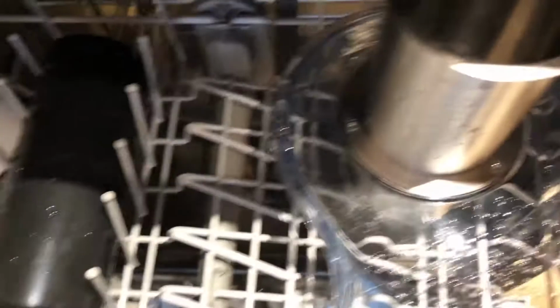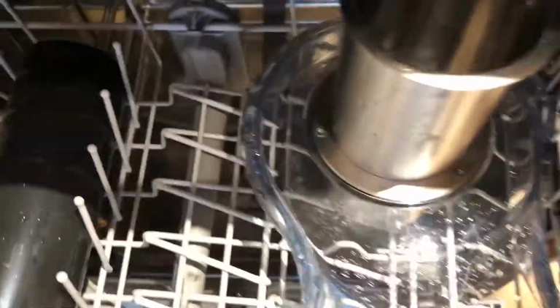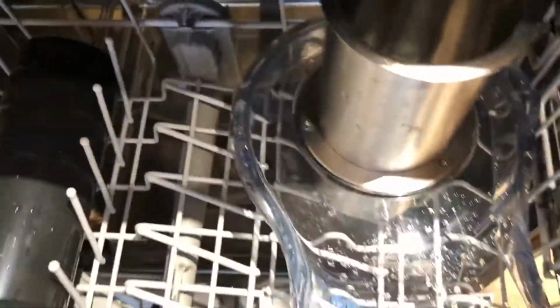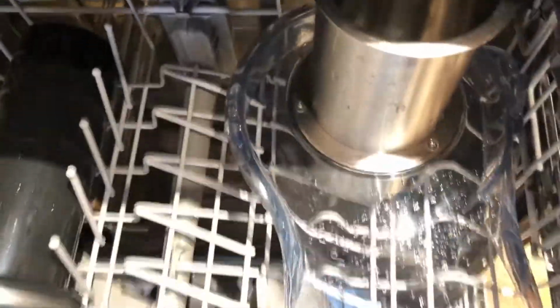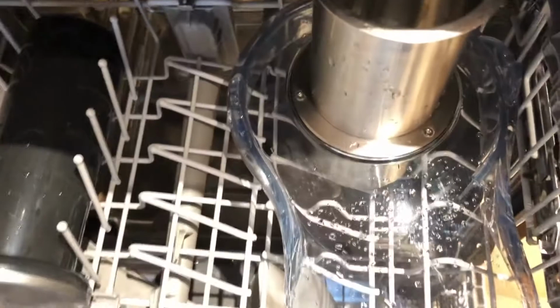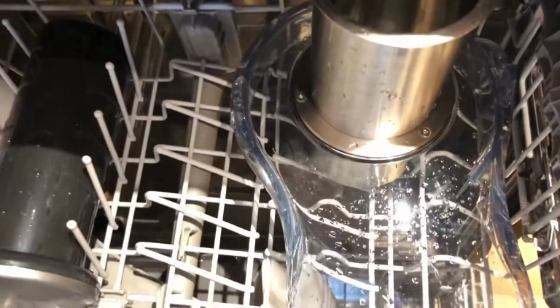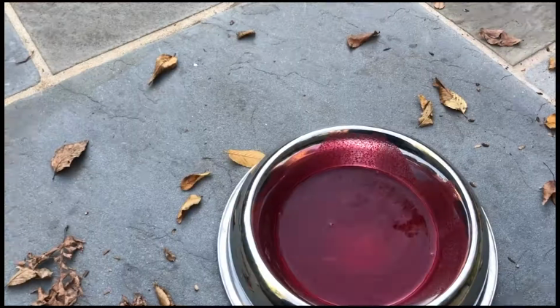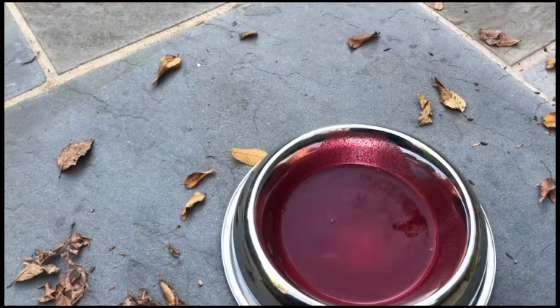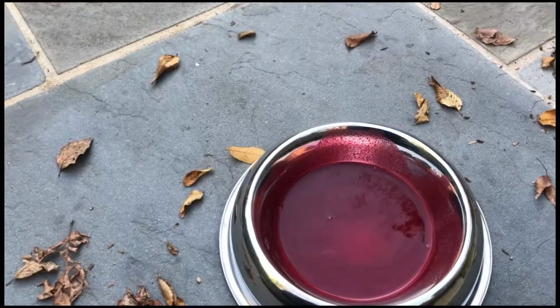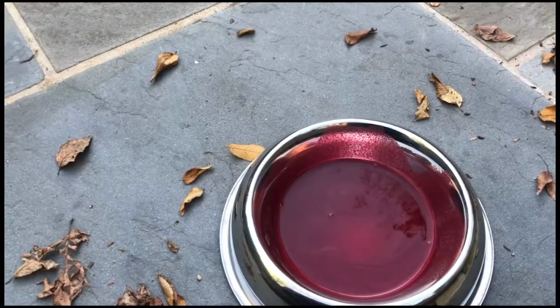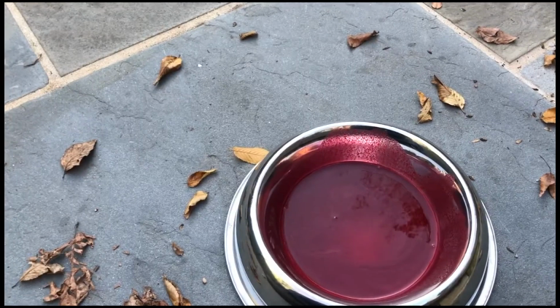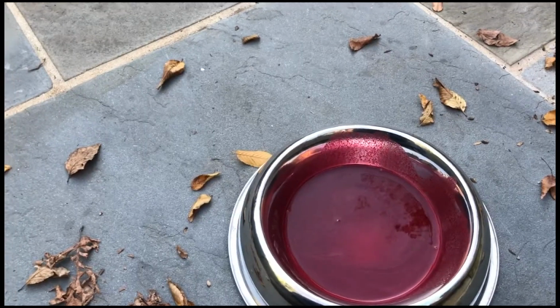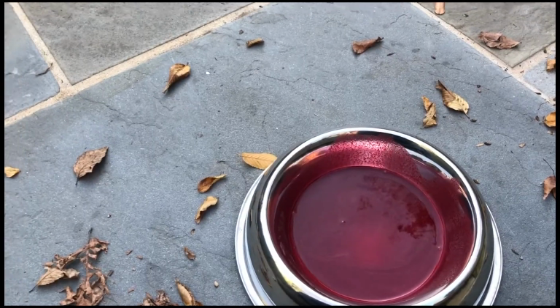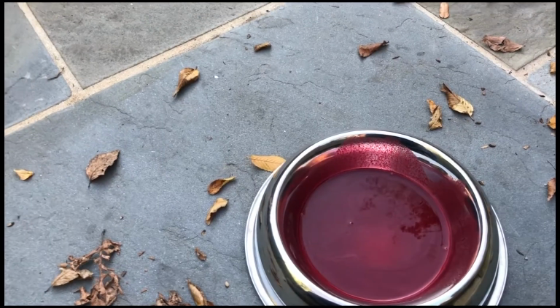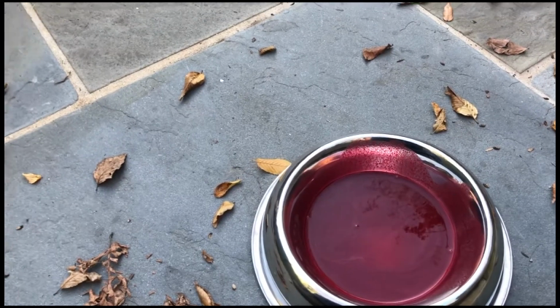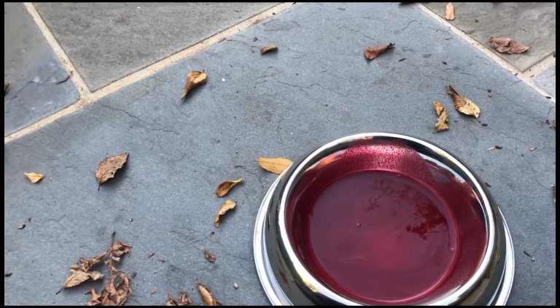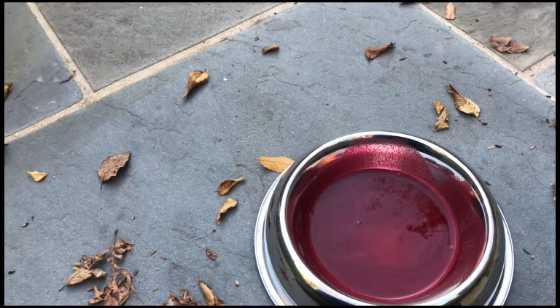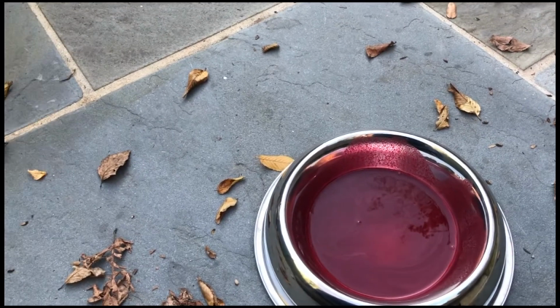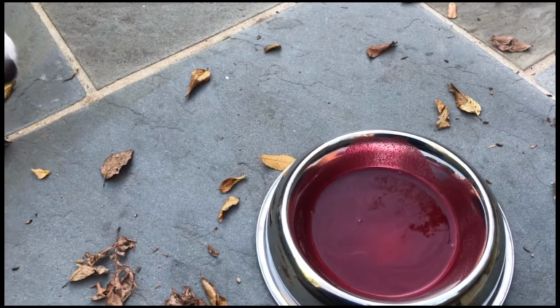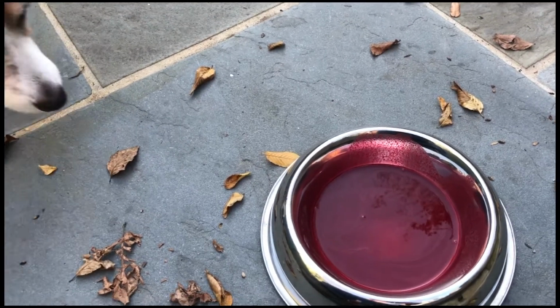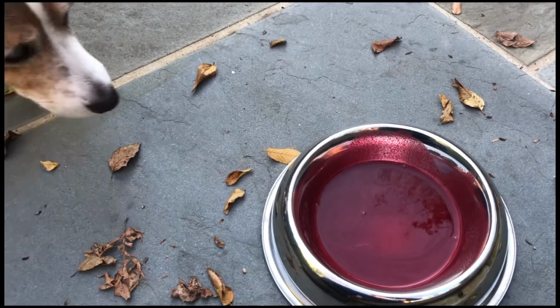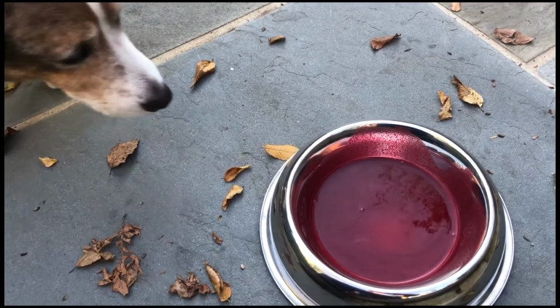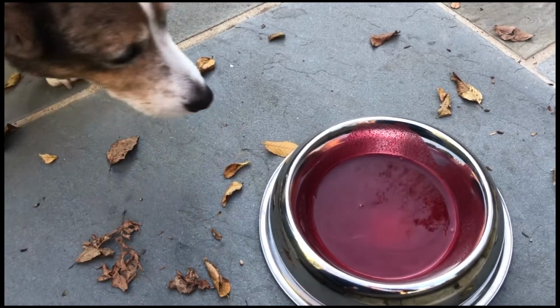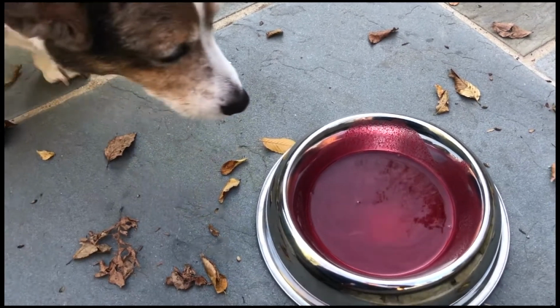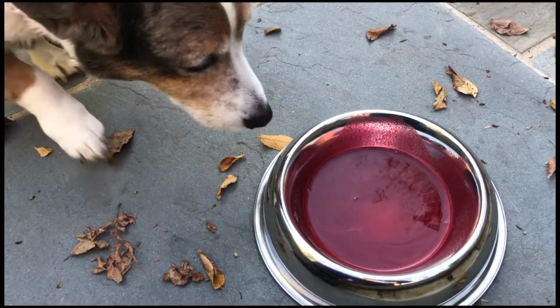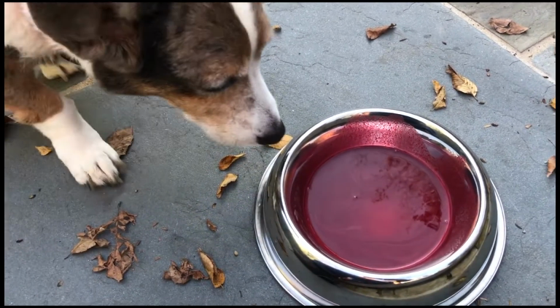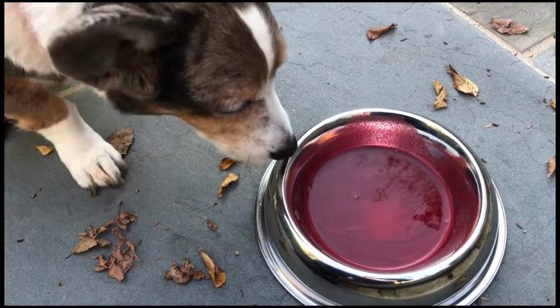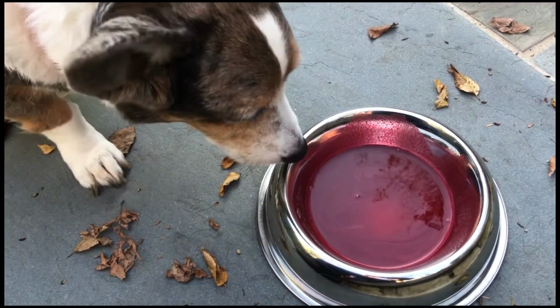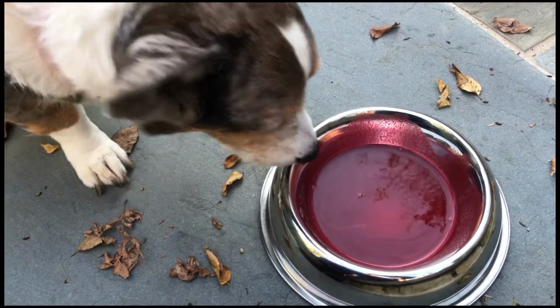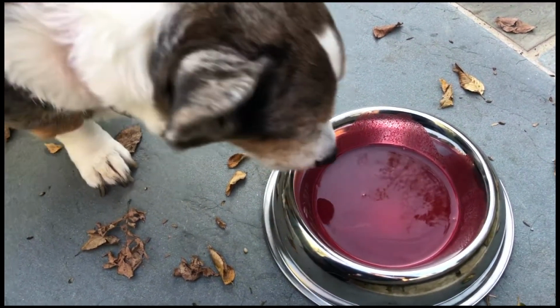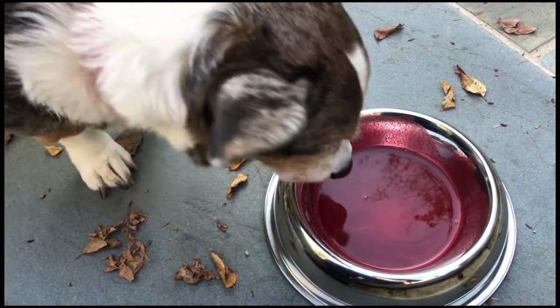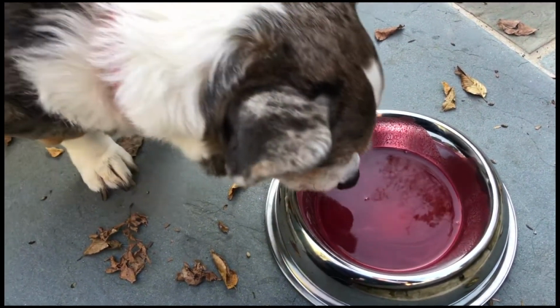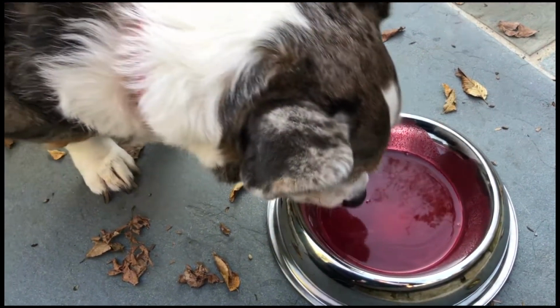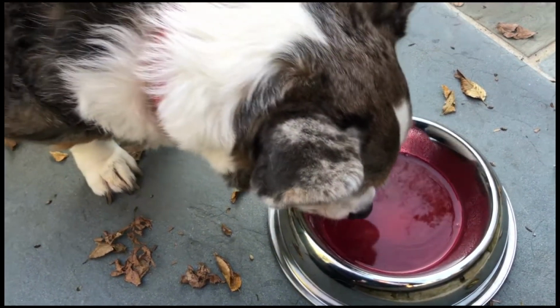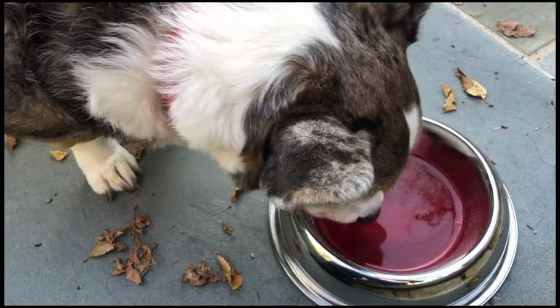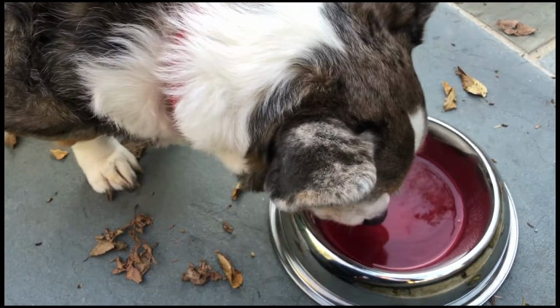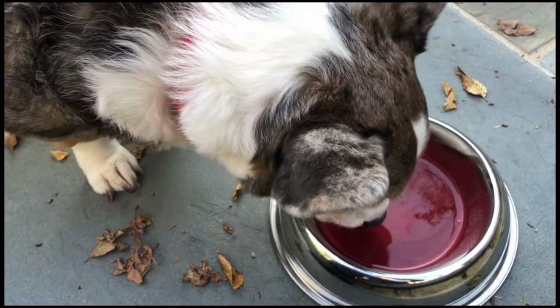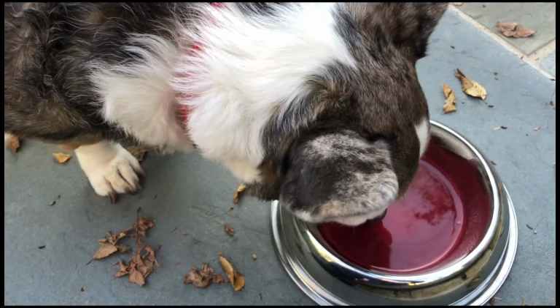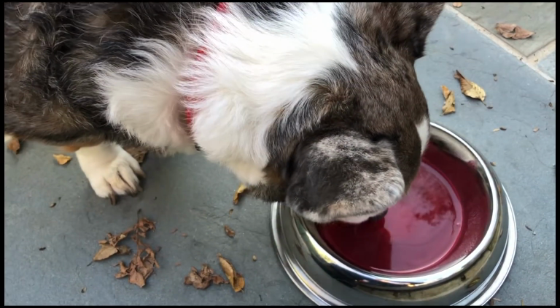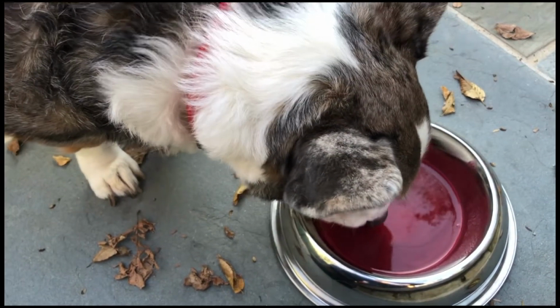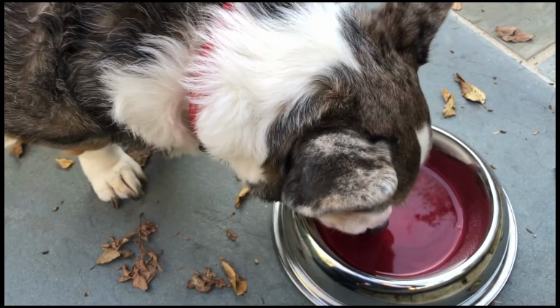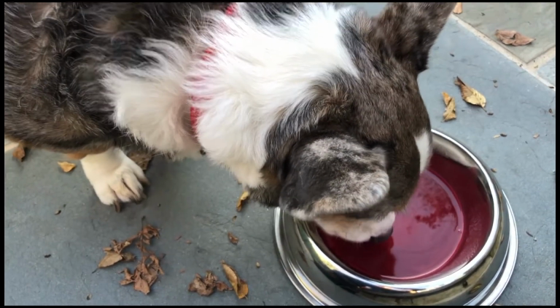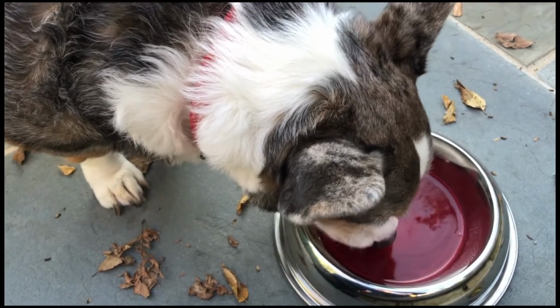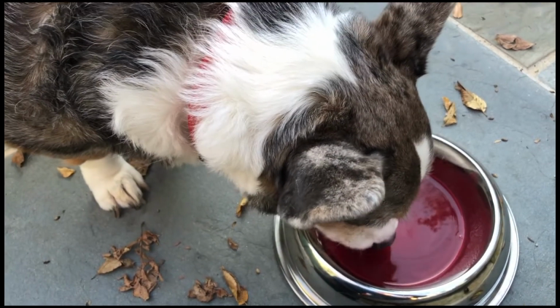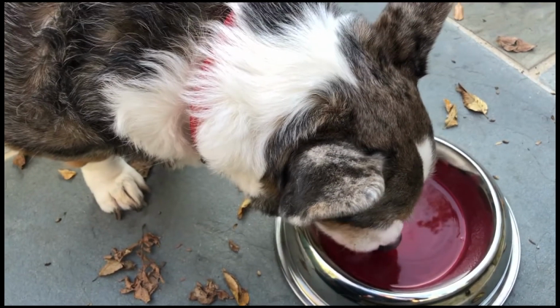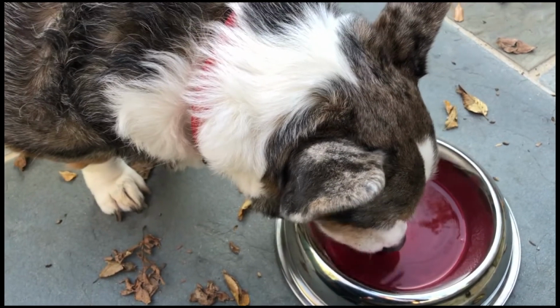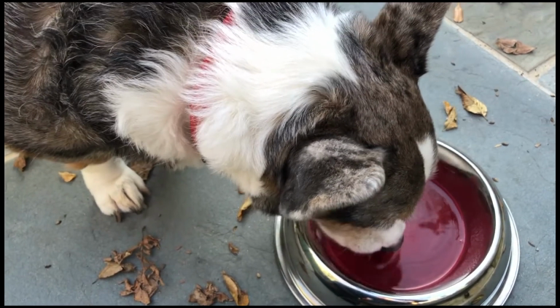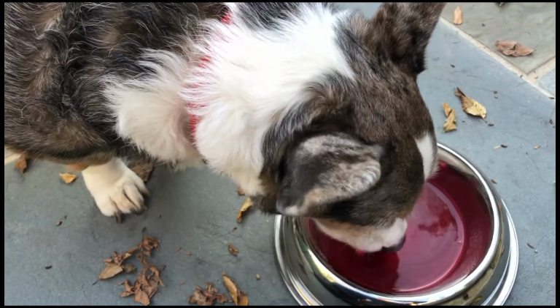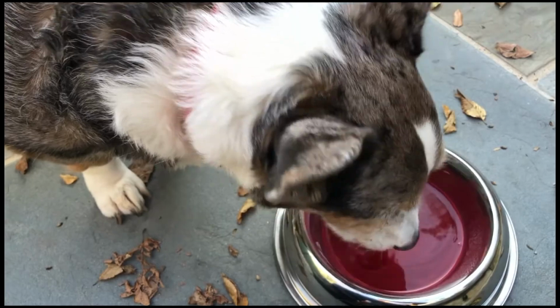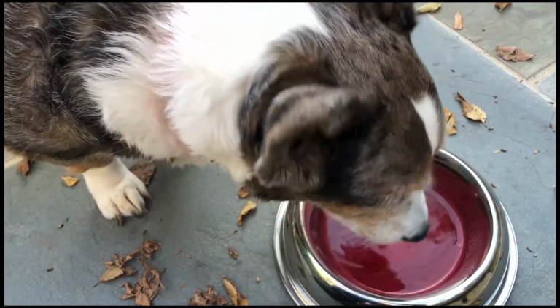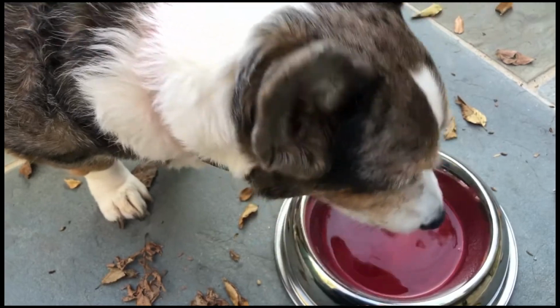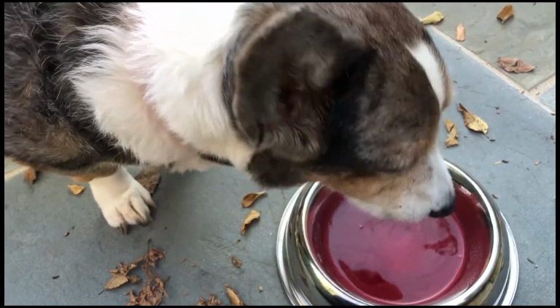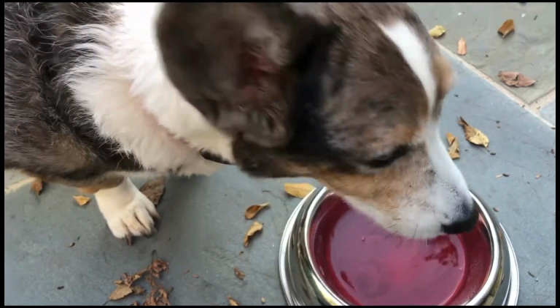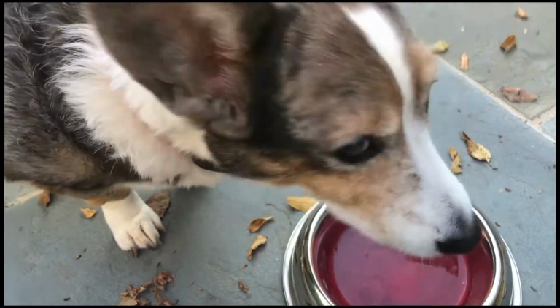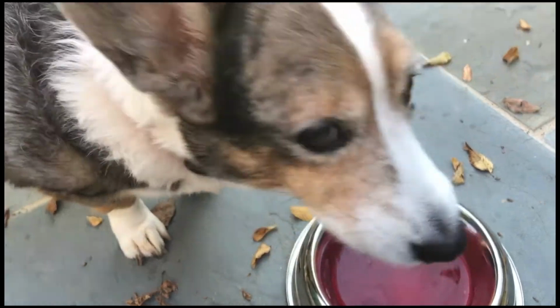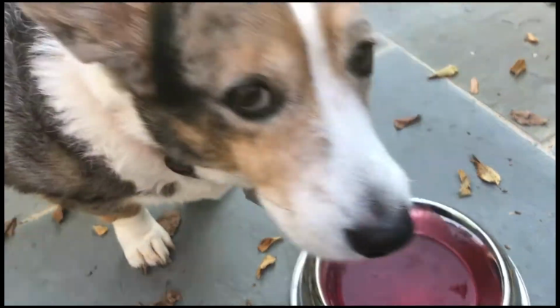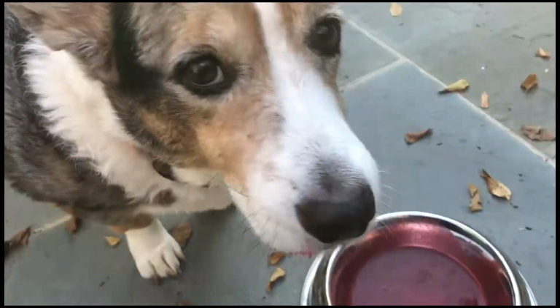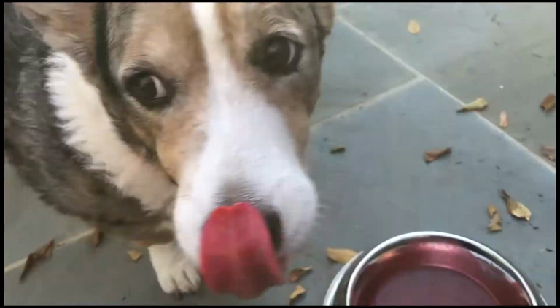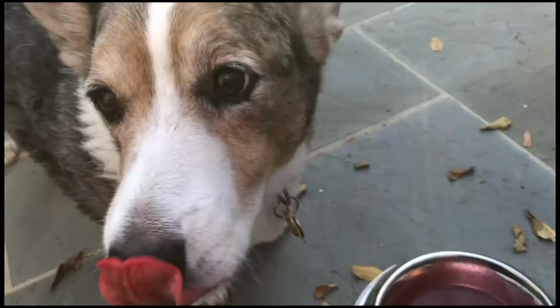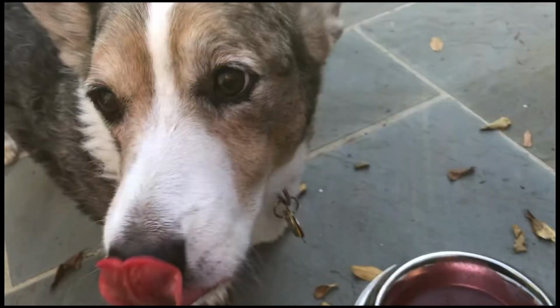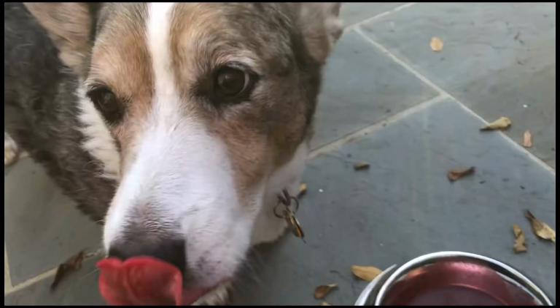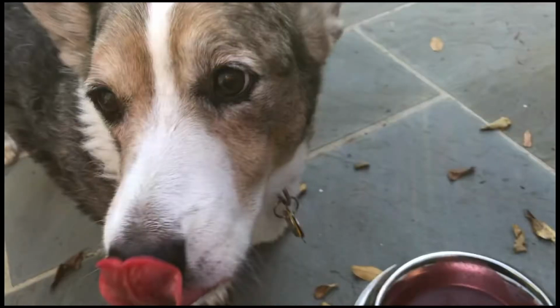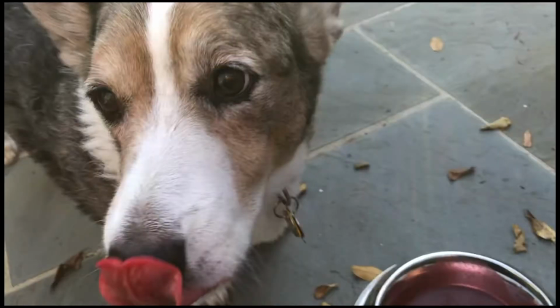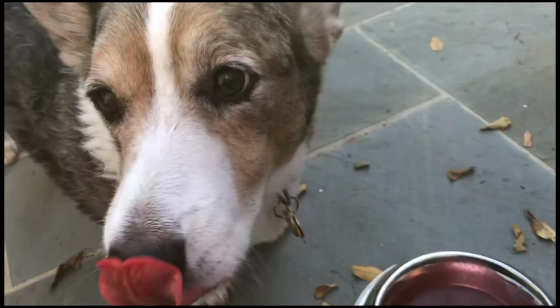And of course the acid test is whether or not Grommie likes it. Let's see — oh yeah!